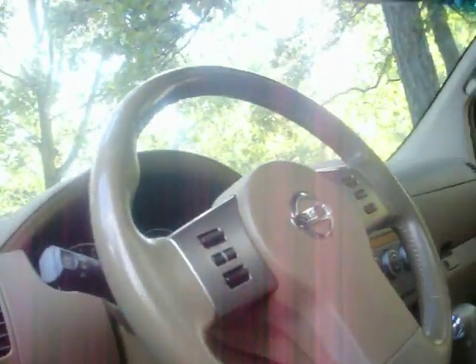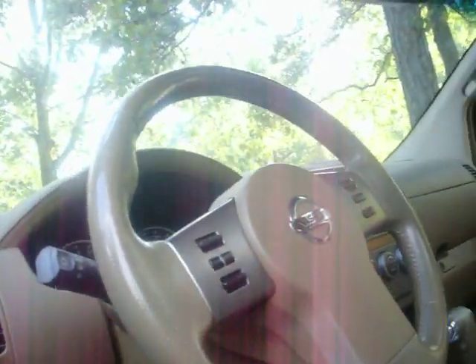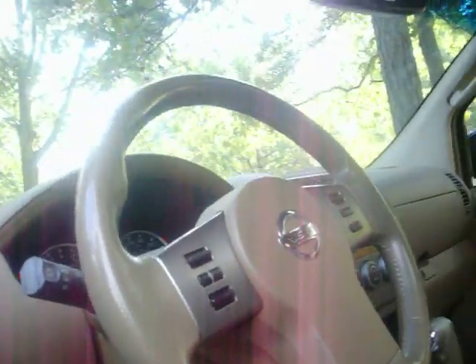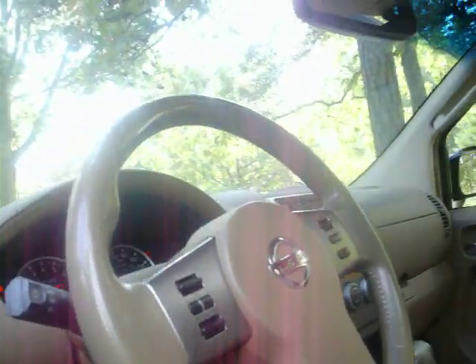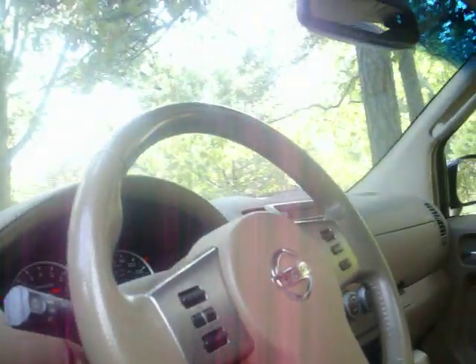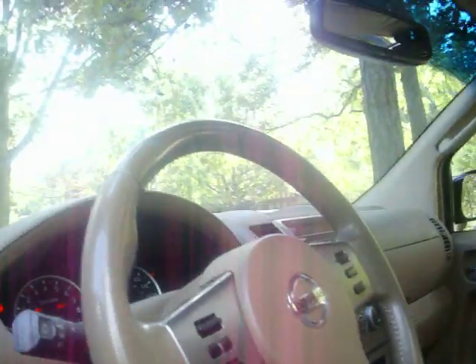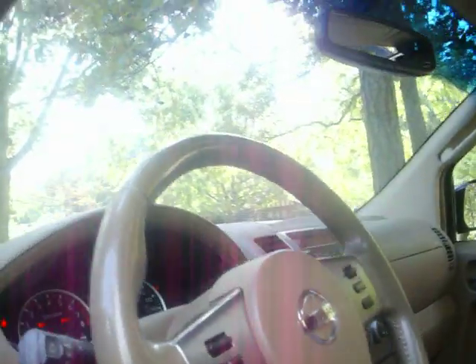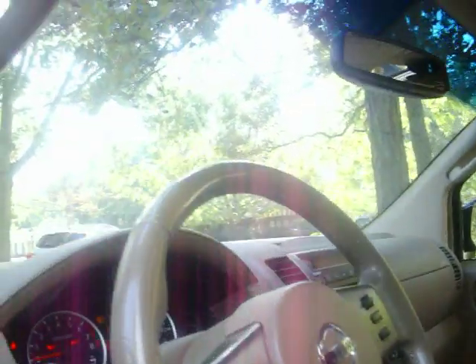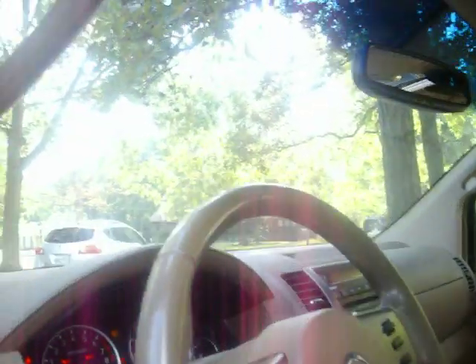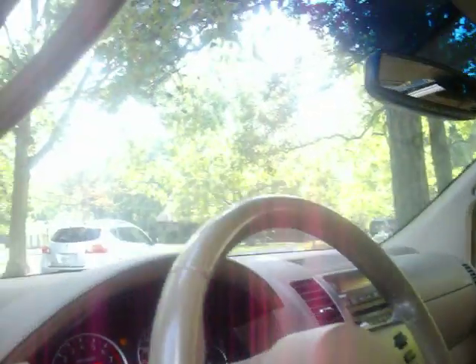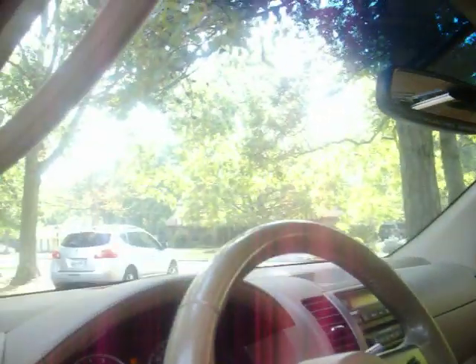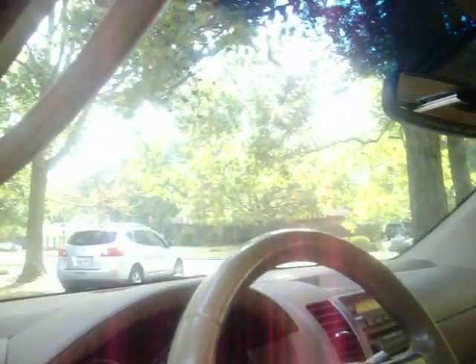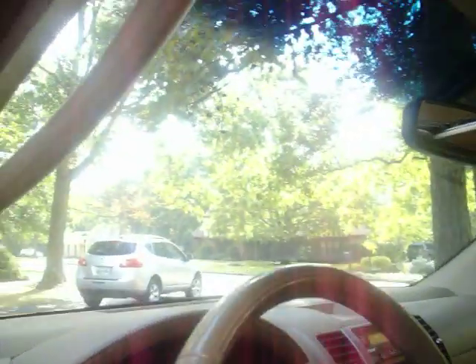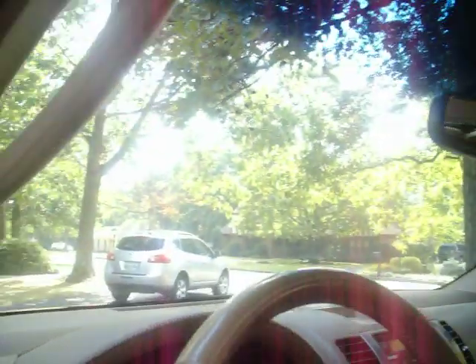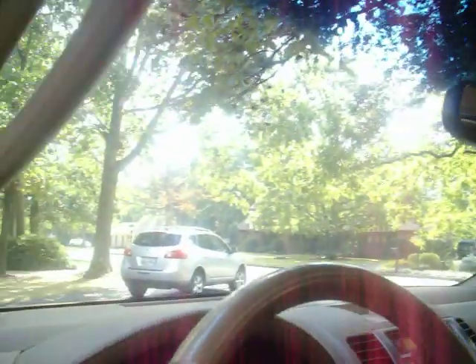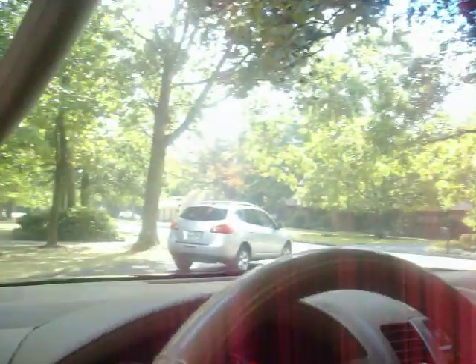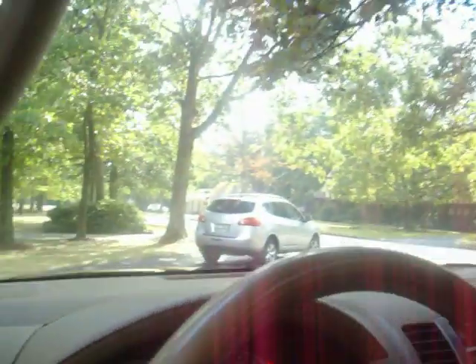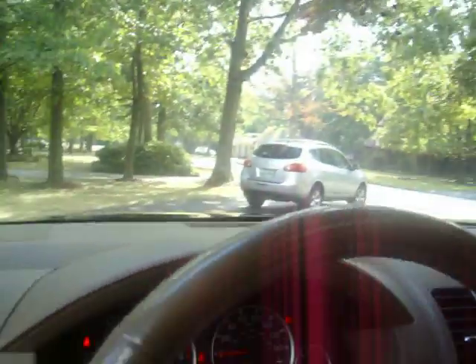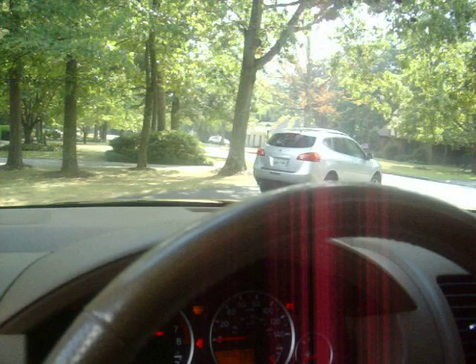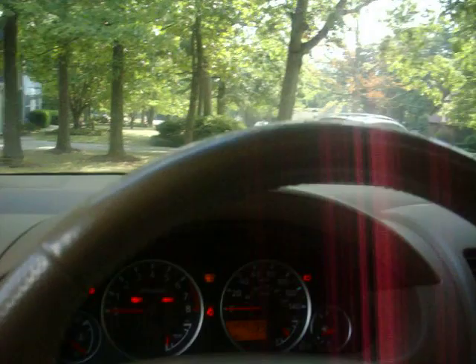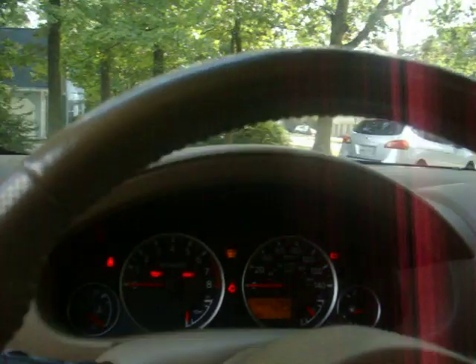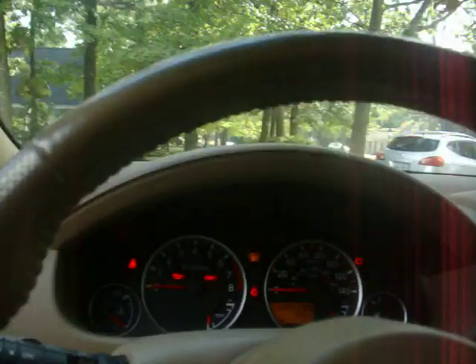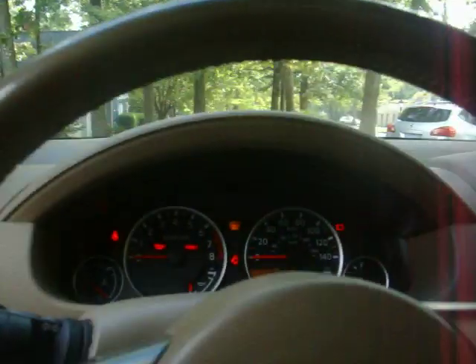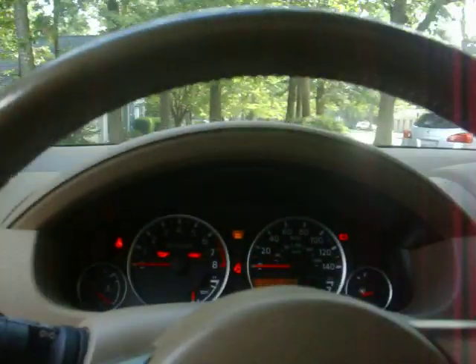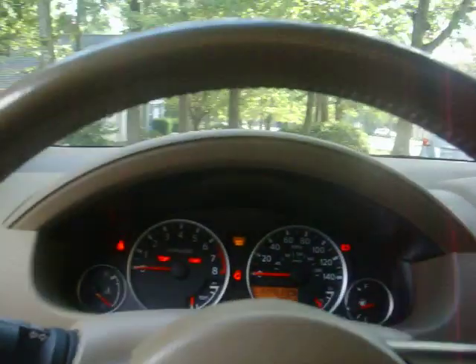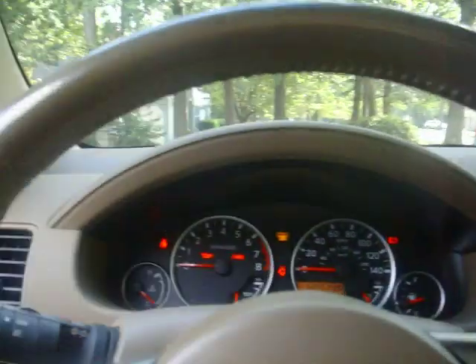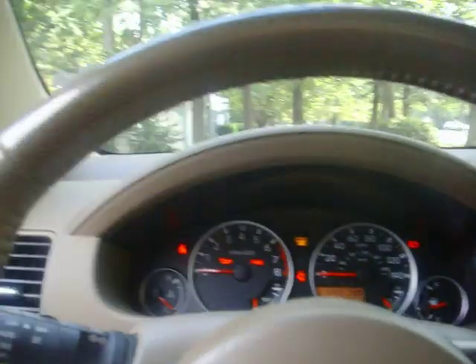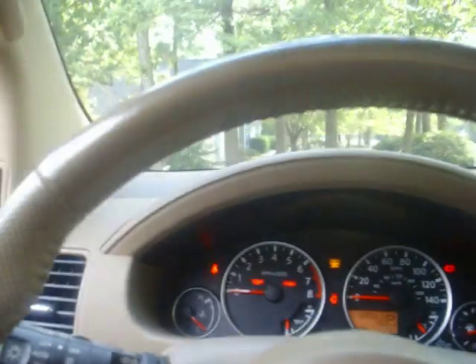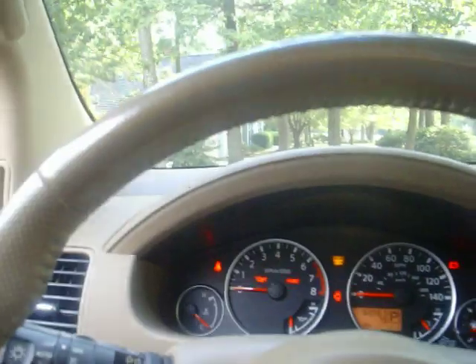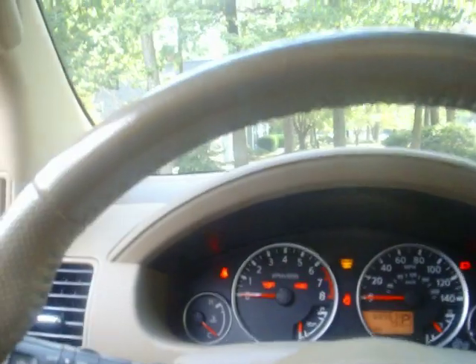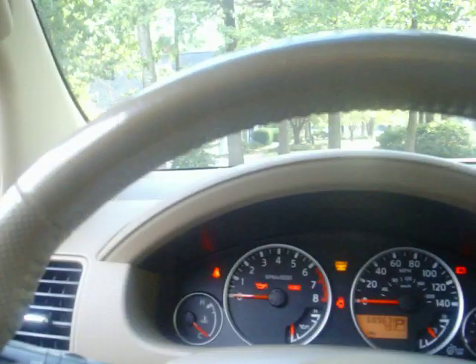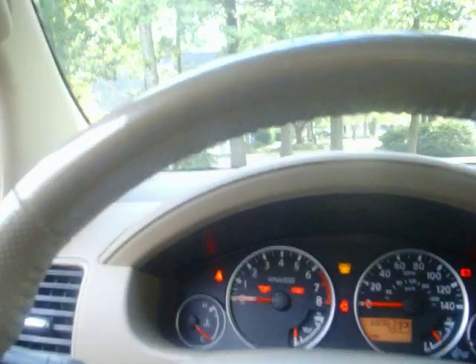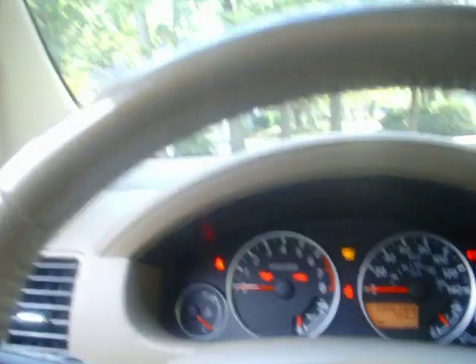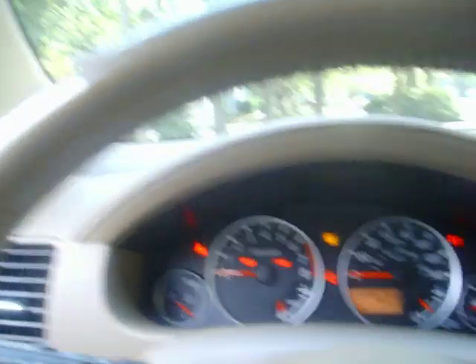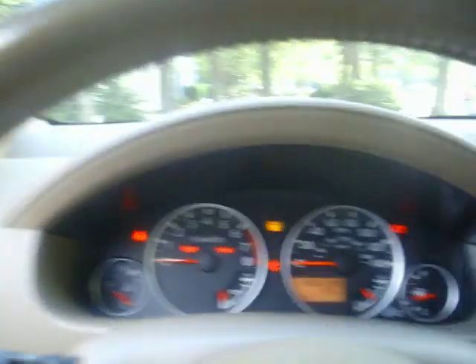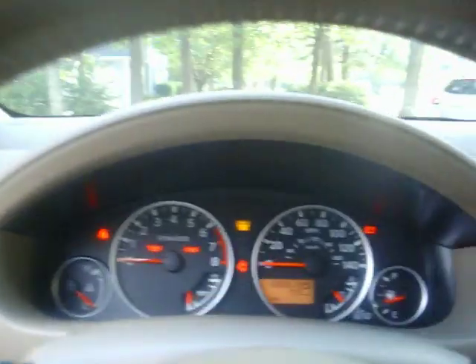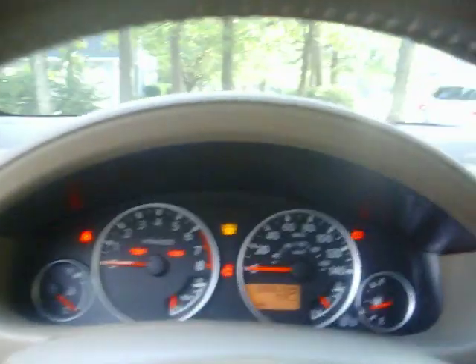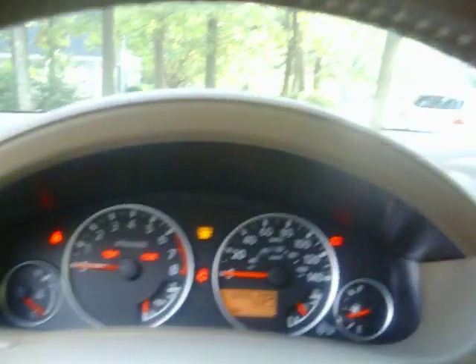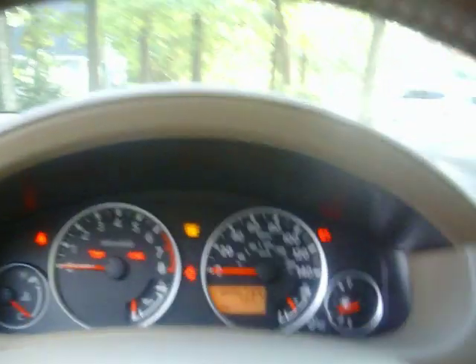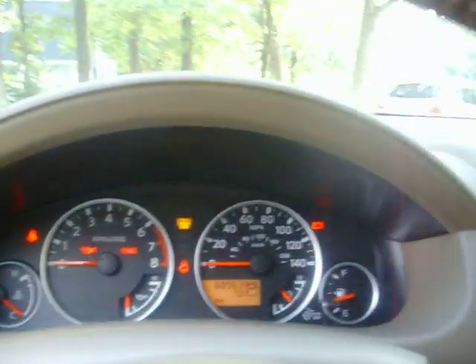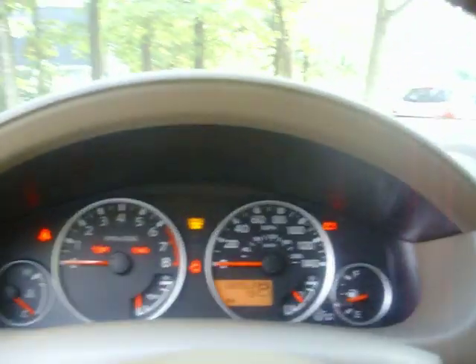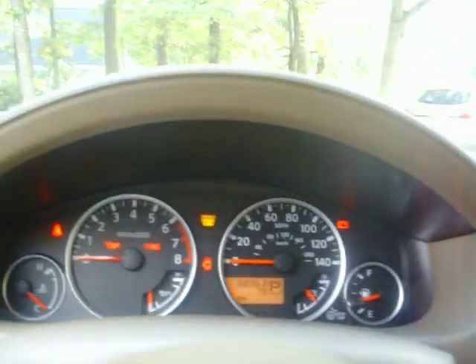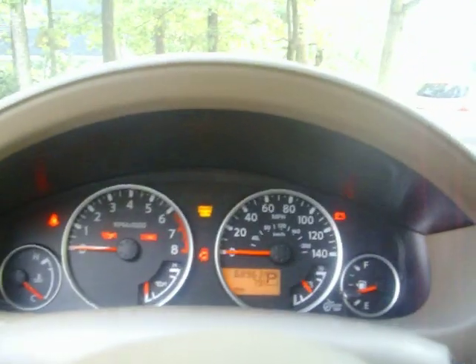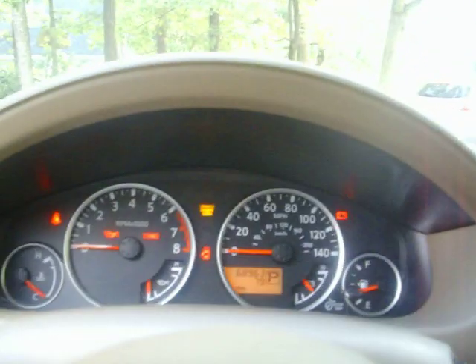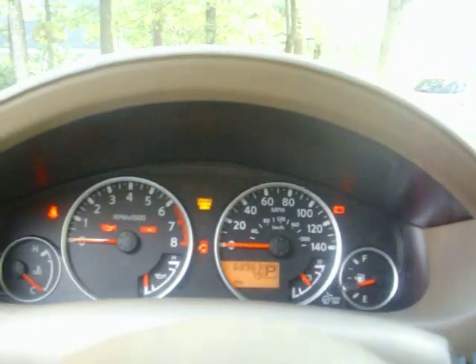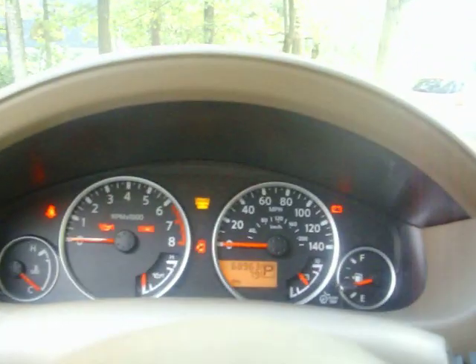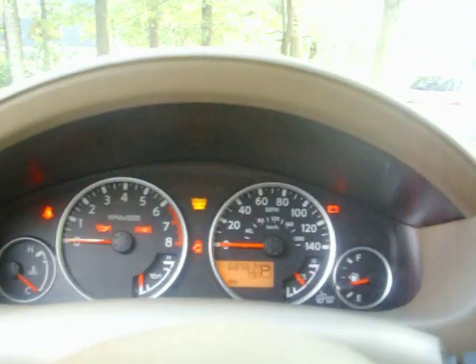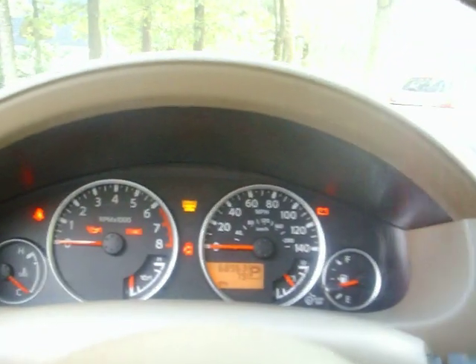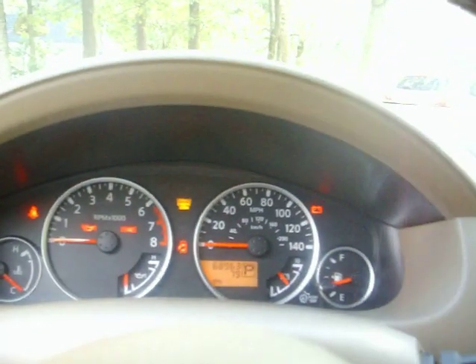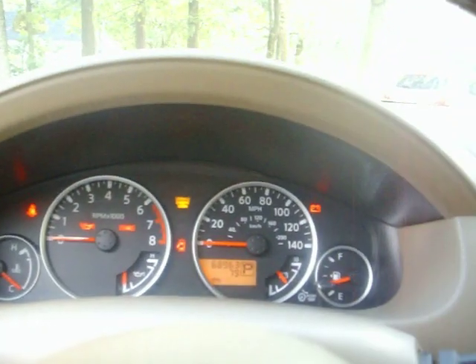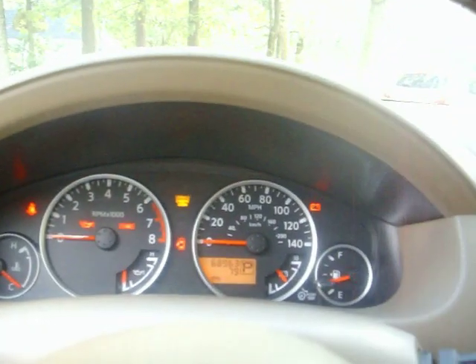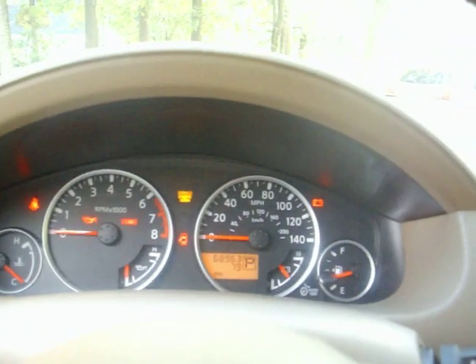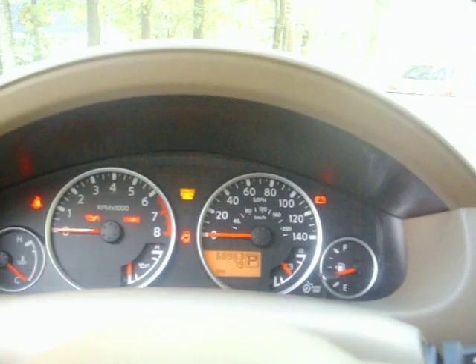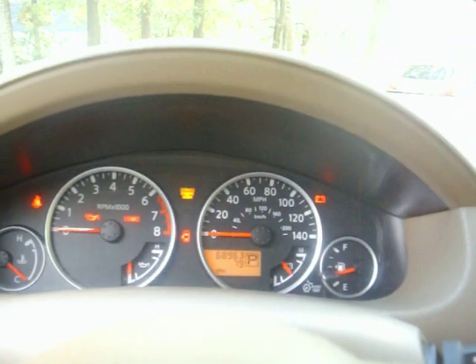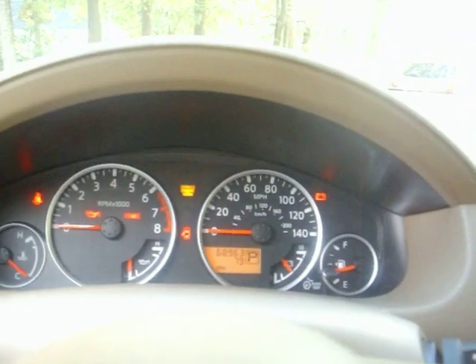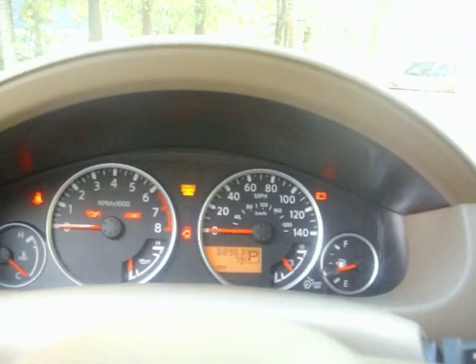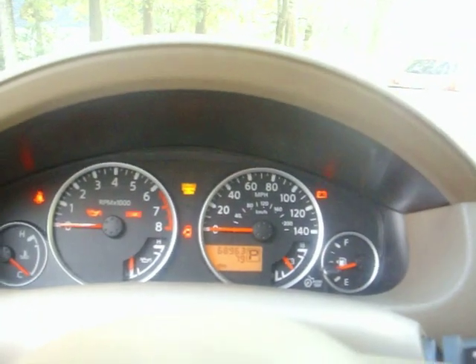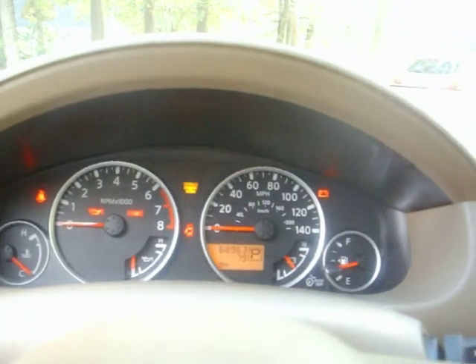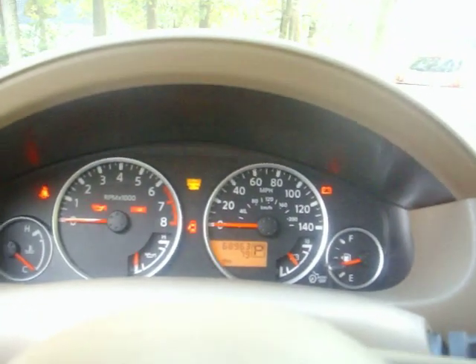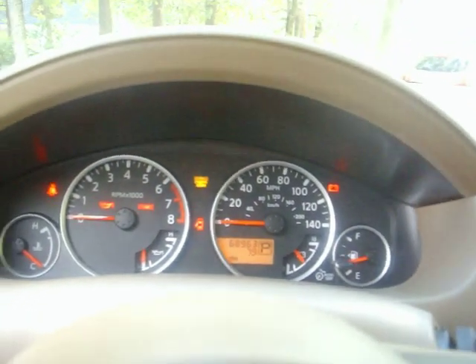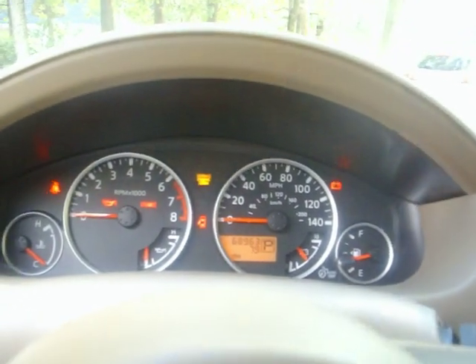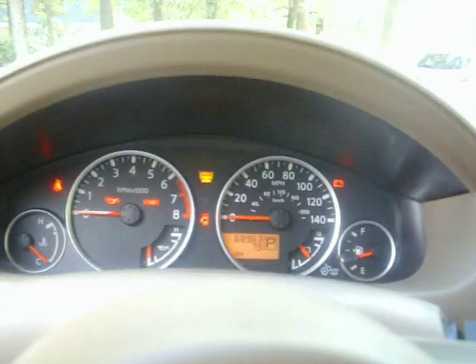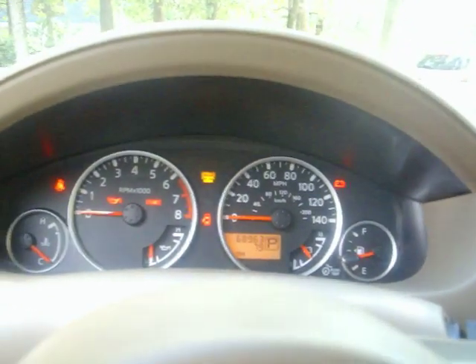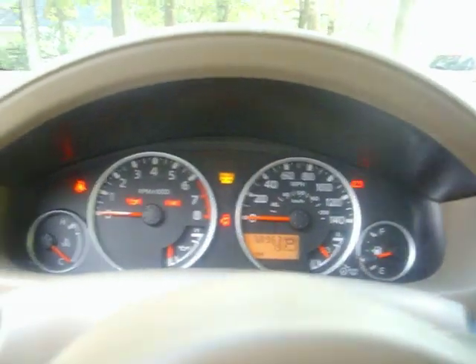I'll show you a few things in here on the dash. As you can see, we have 68,963 miles on it.